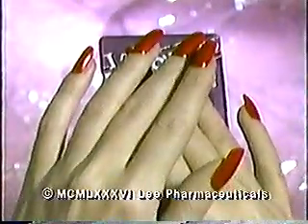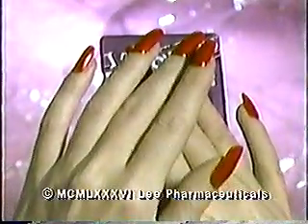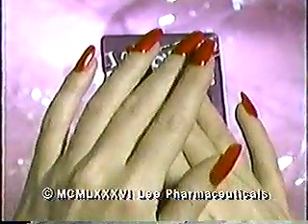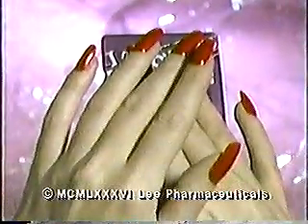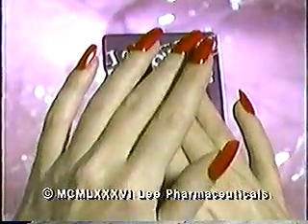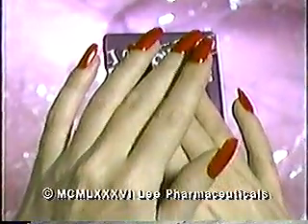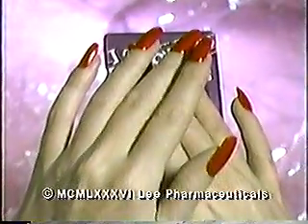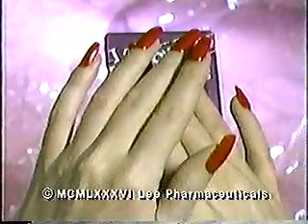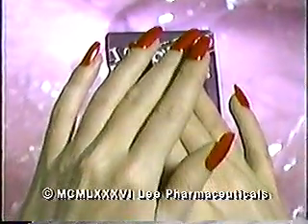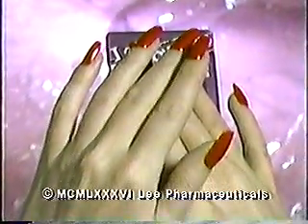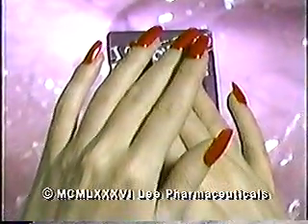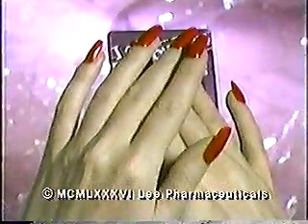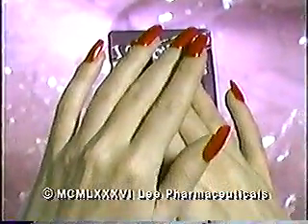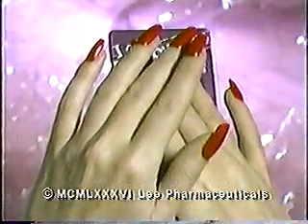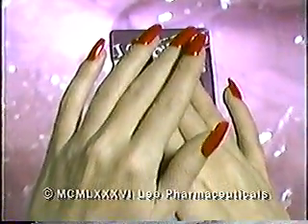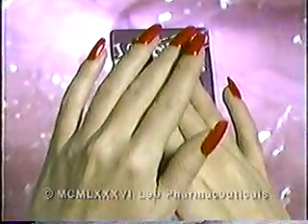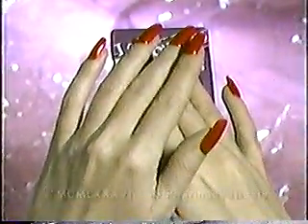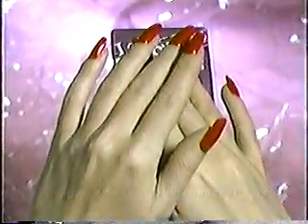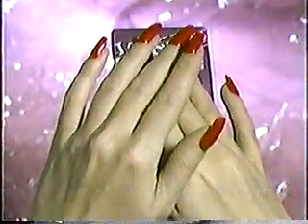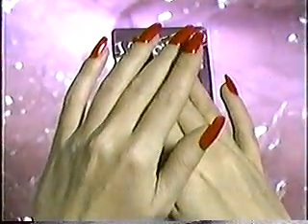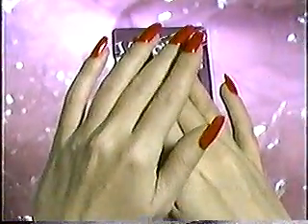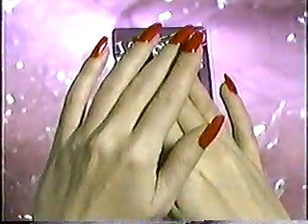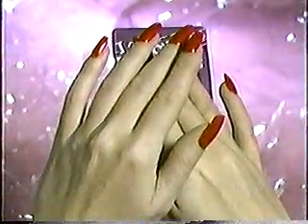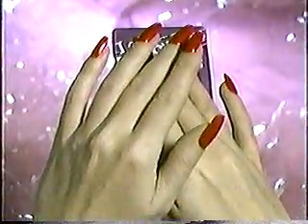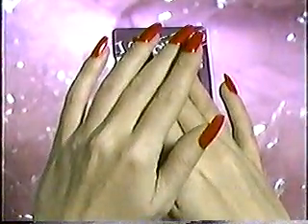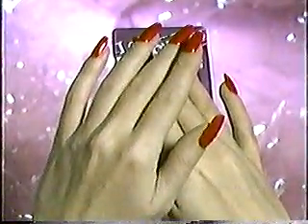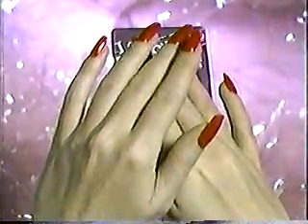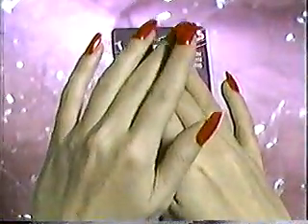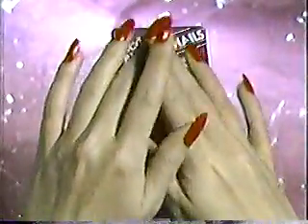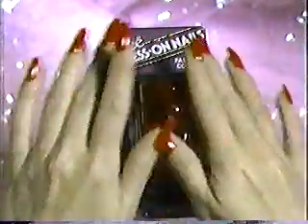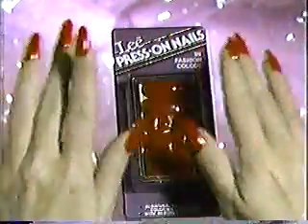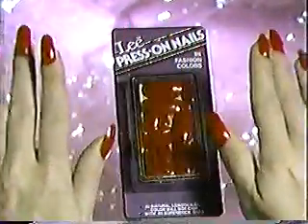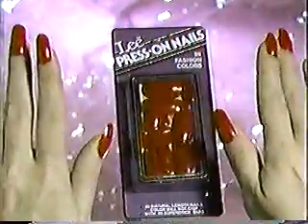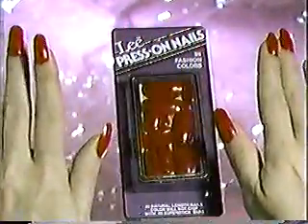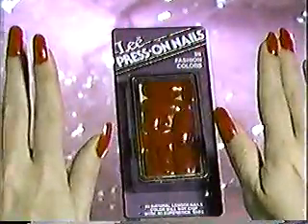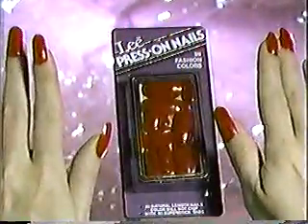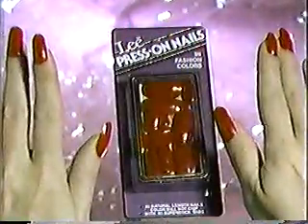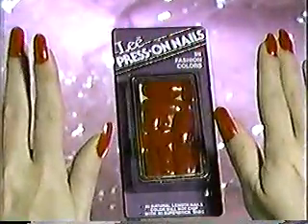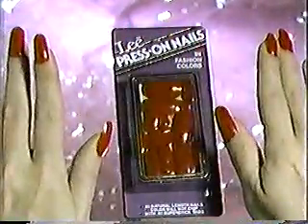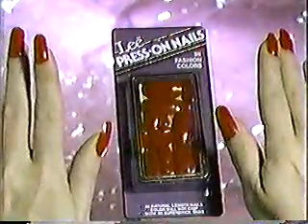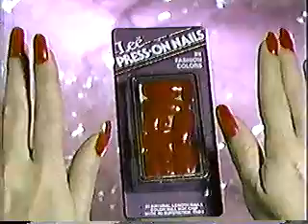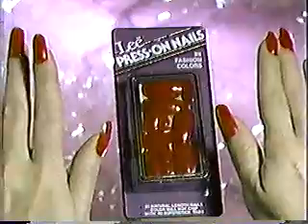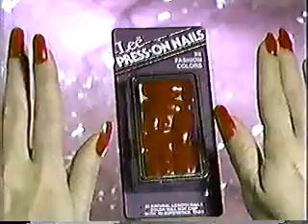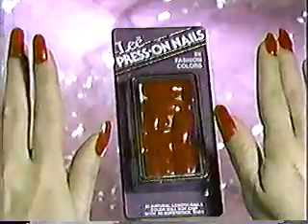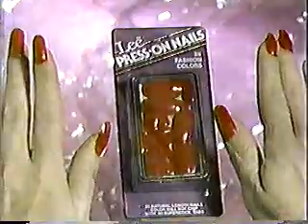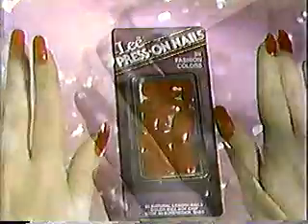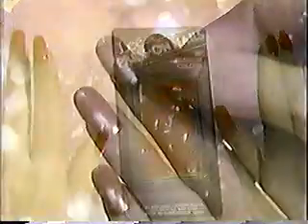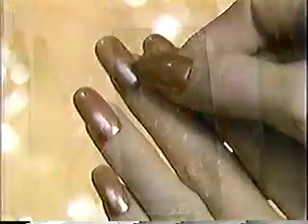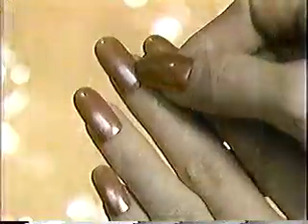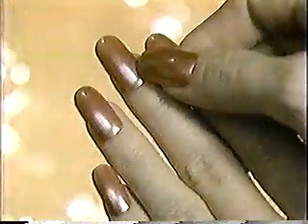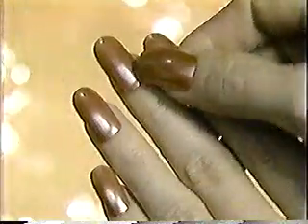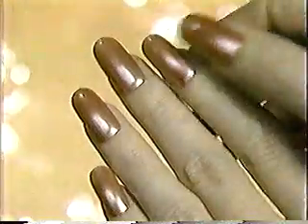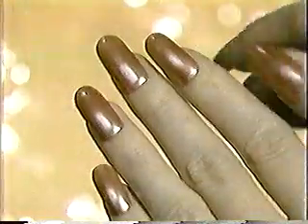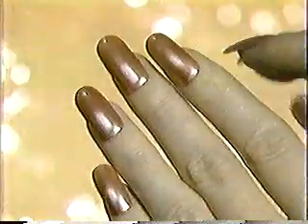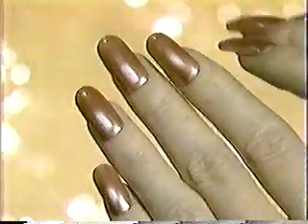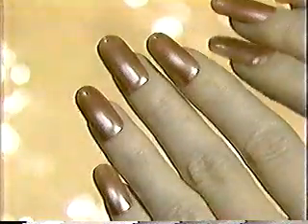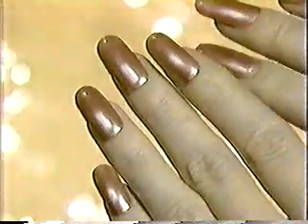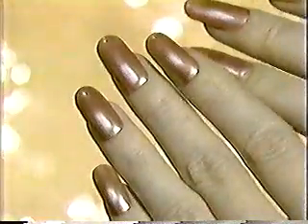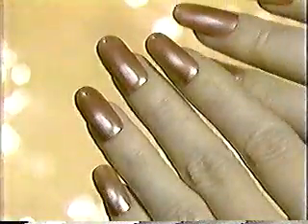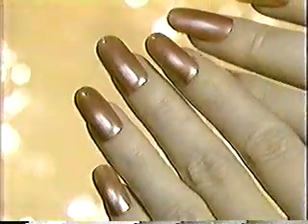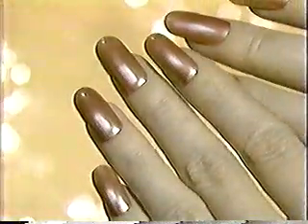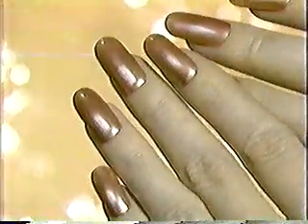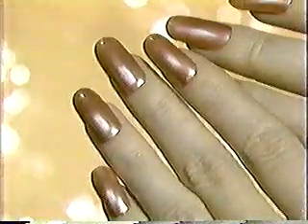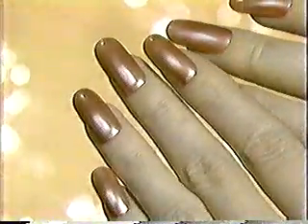Now, perfect polish nails in seconds. Lee Press-On Nails in Fashion Colors. Press-On Color.